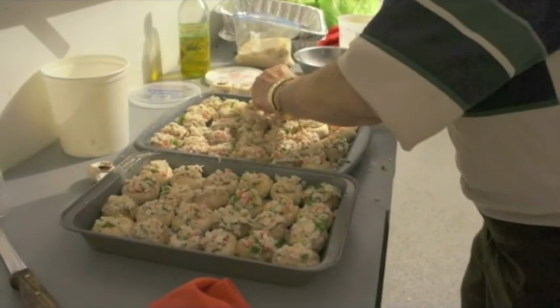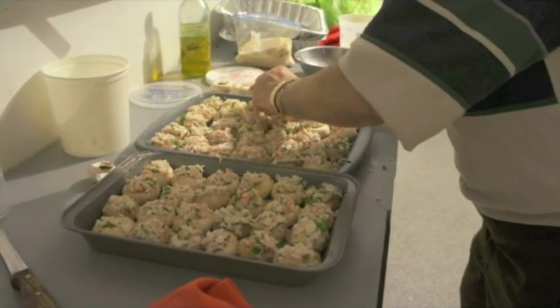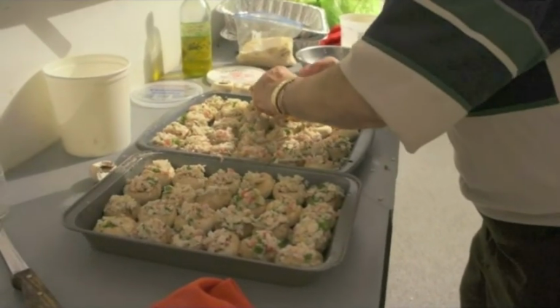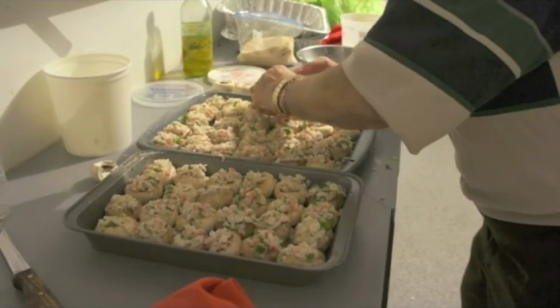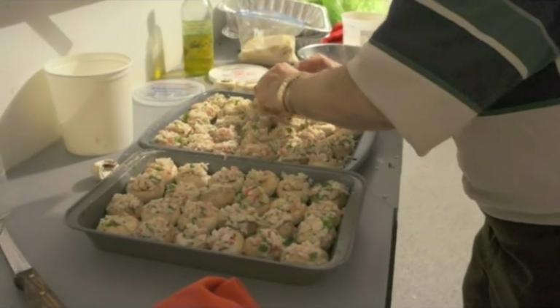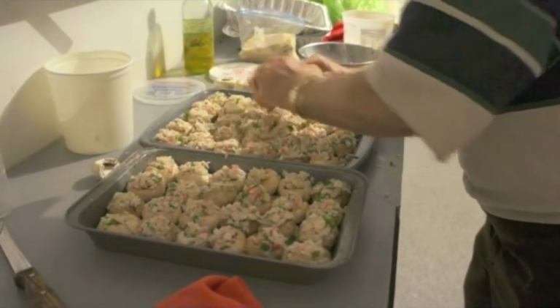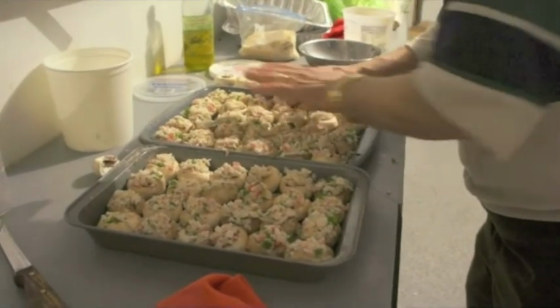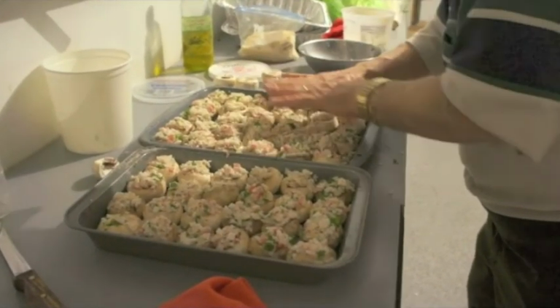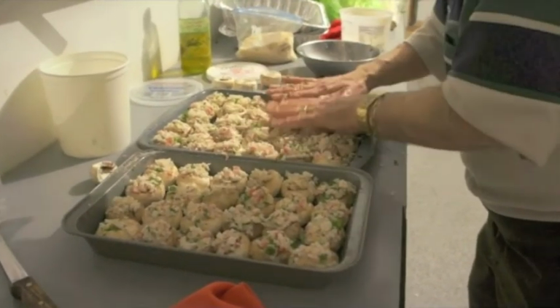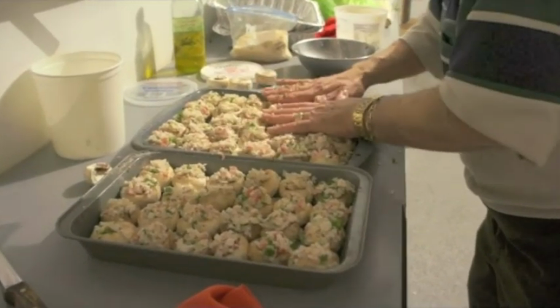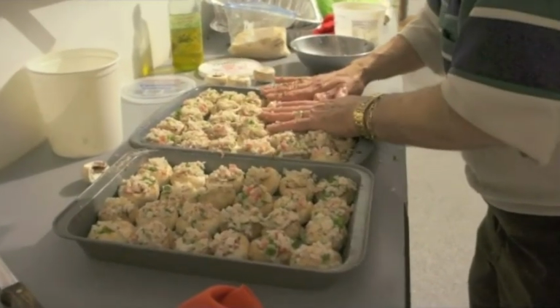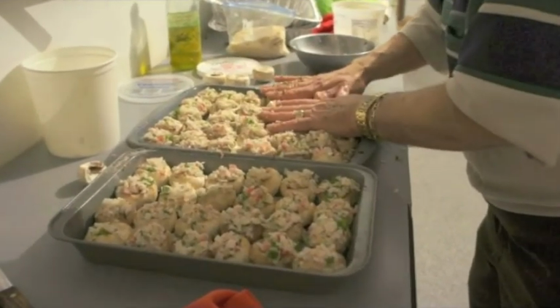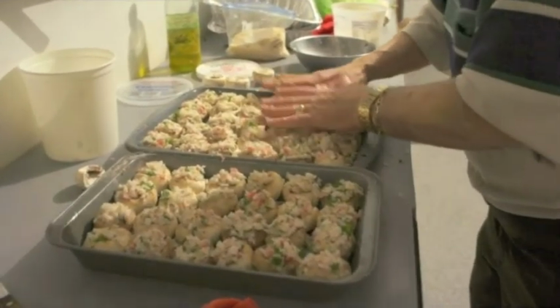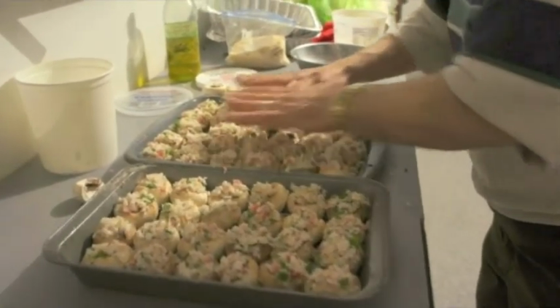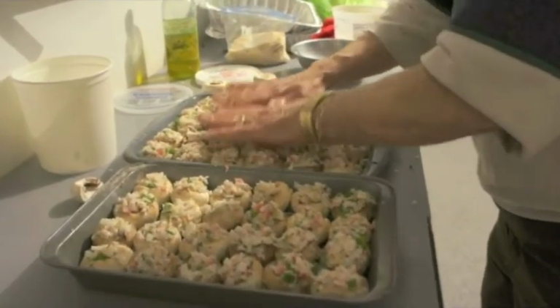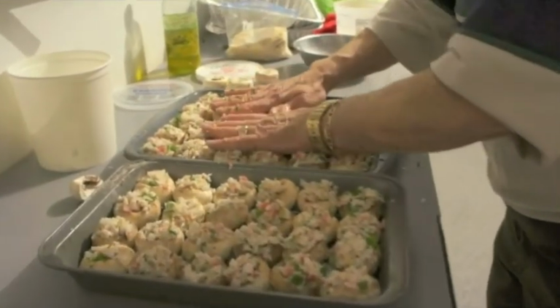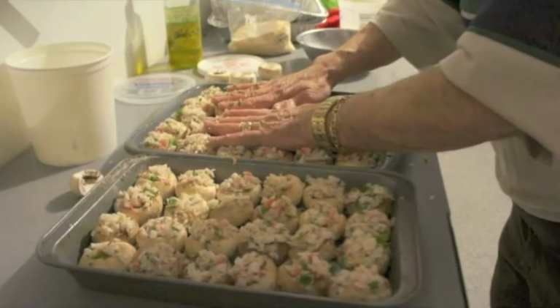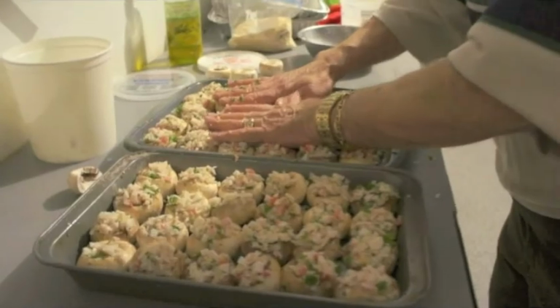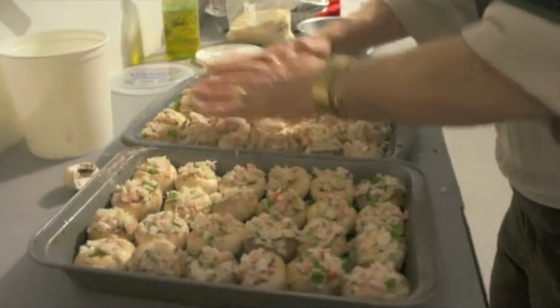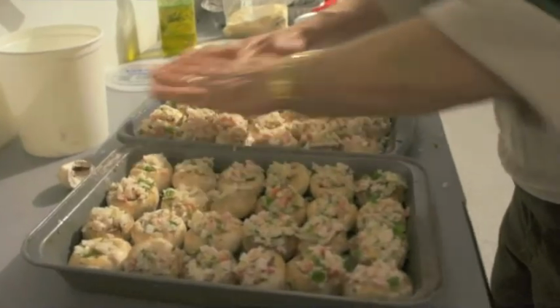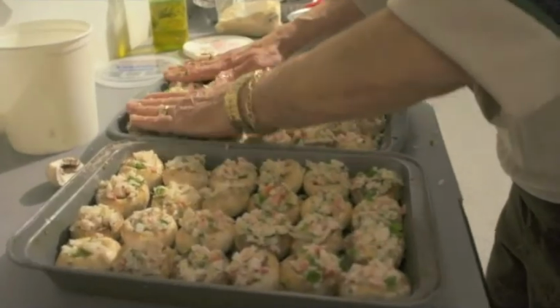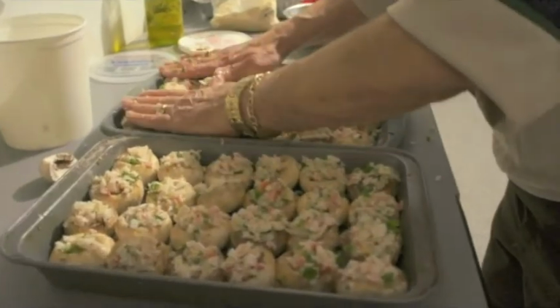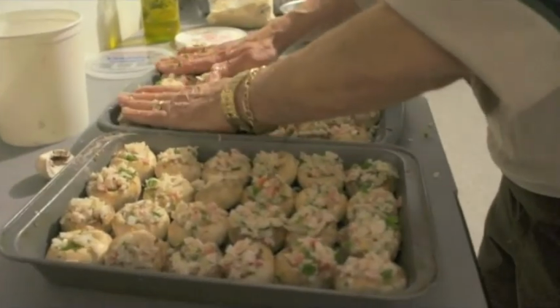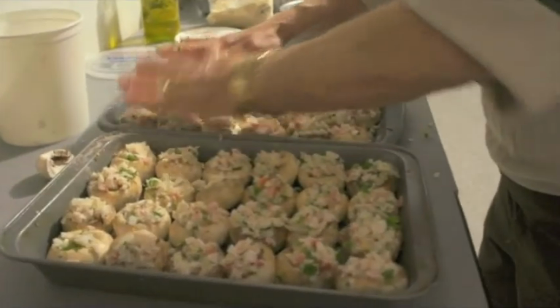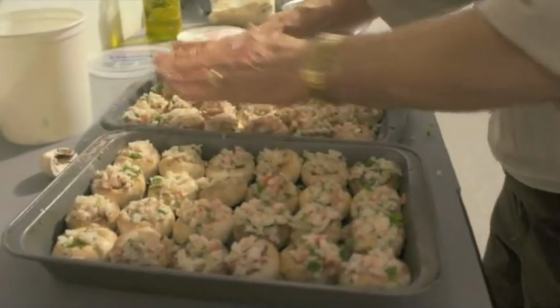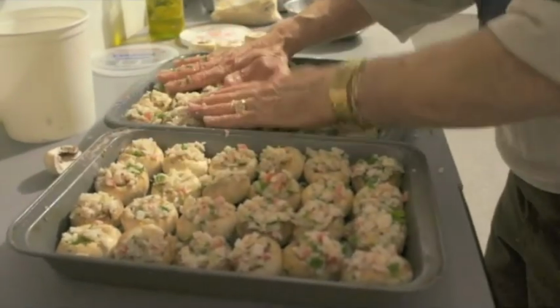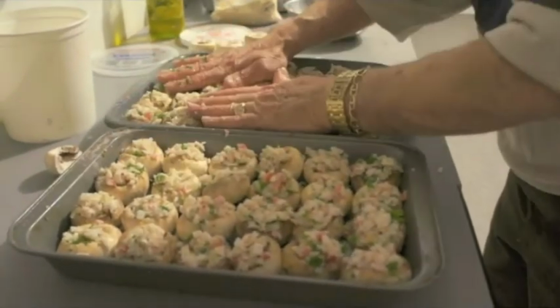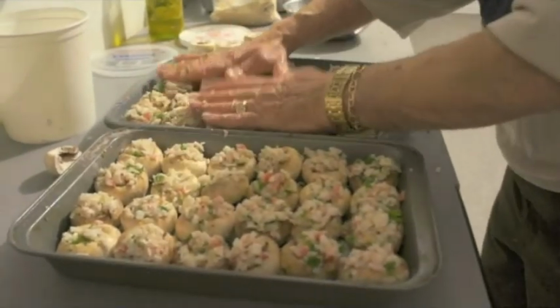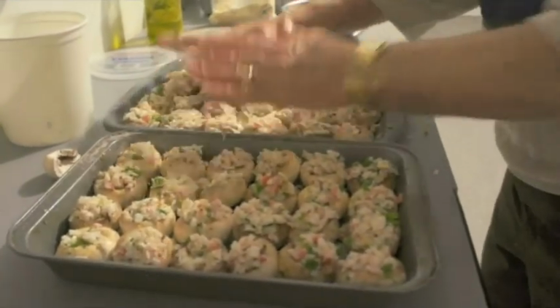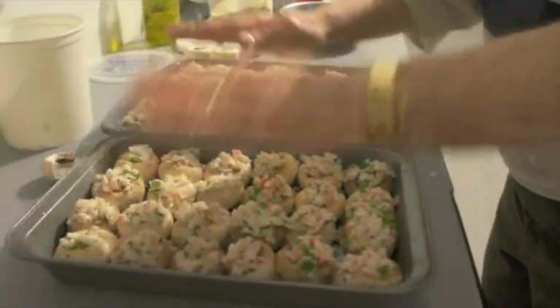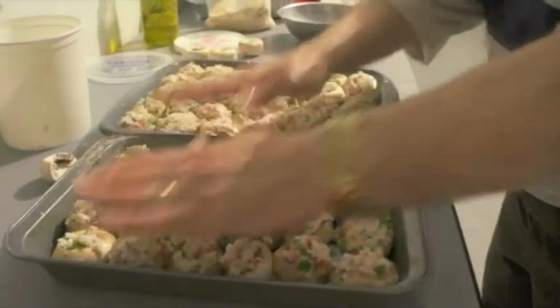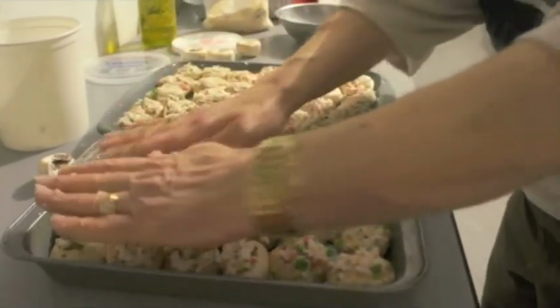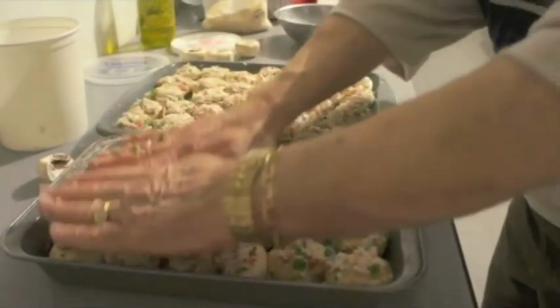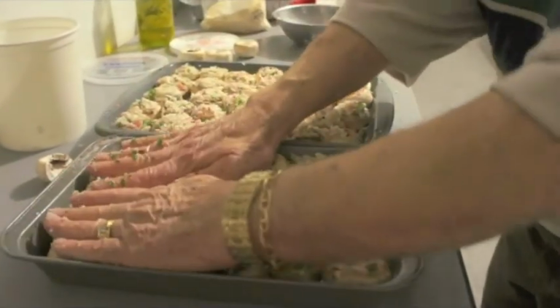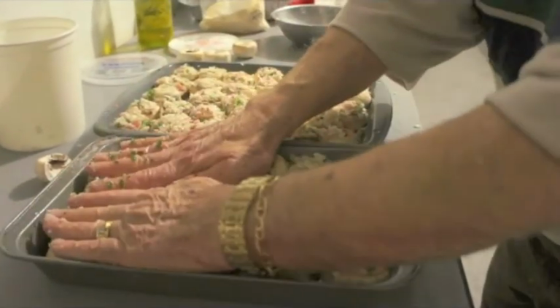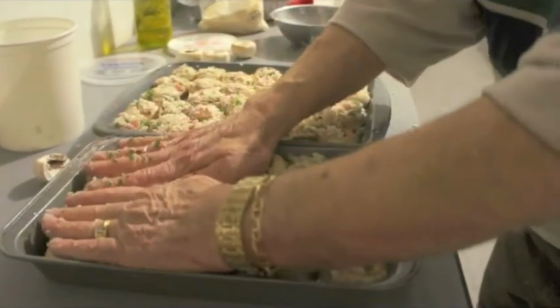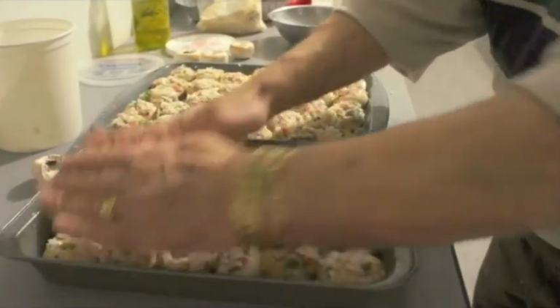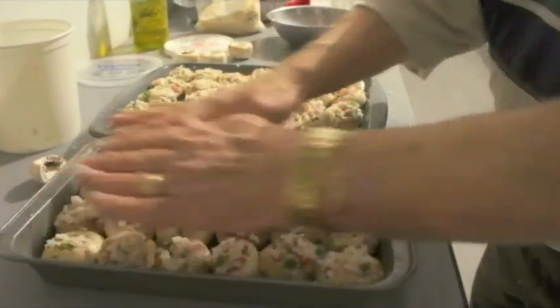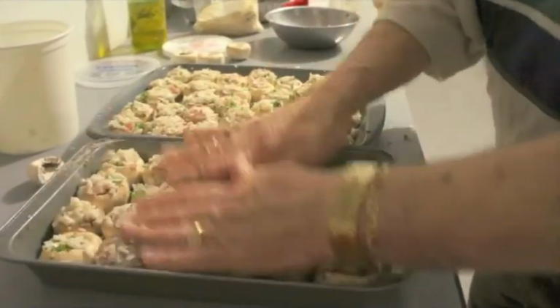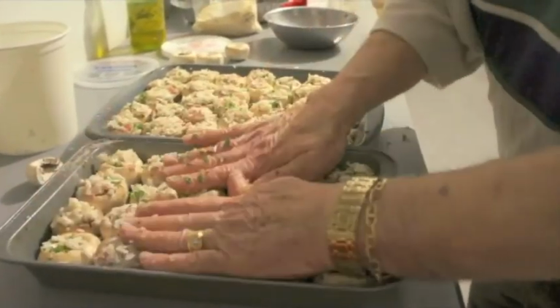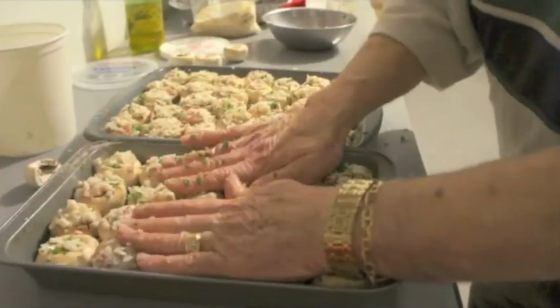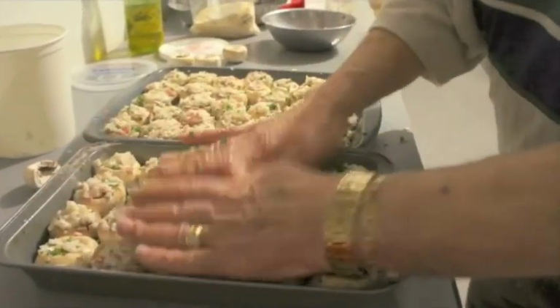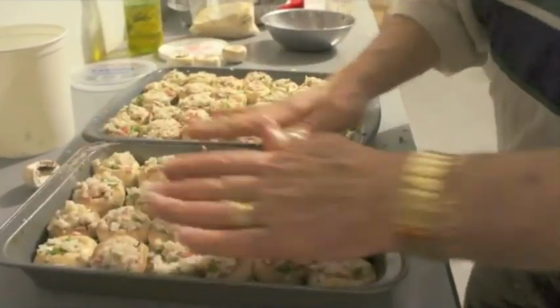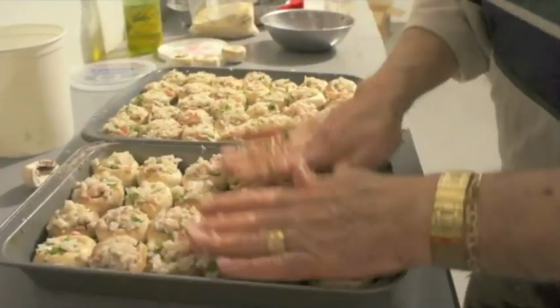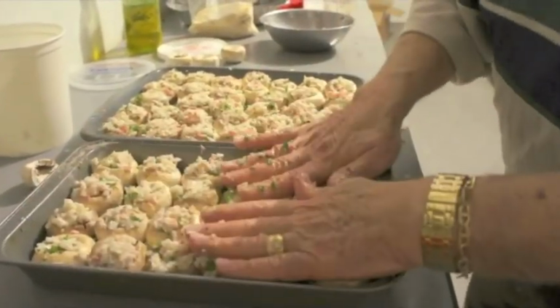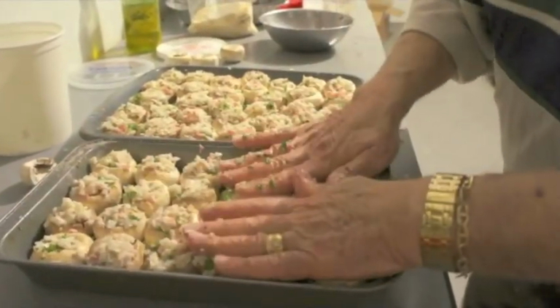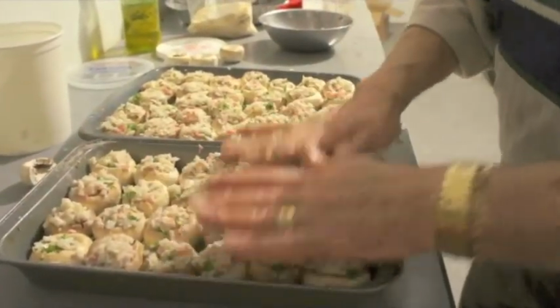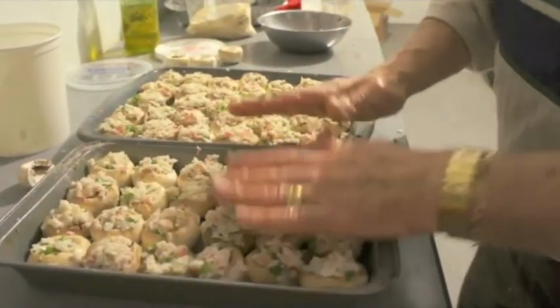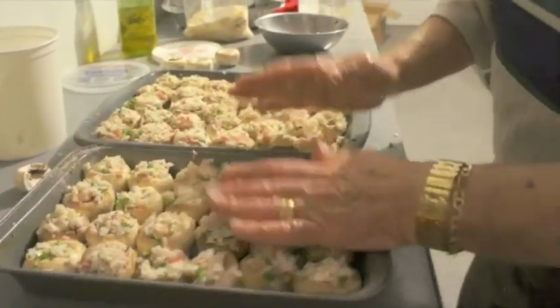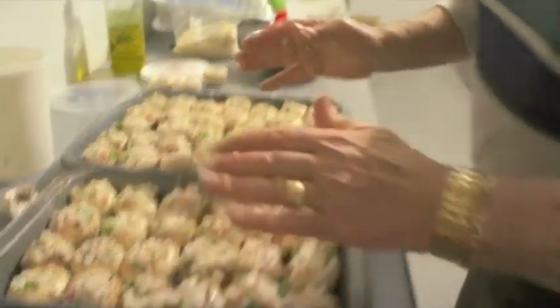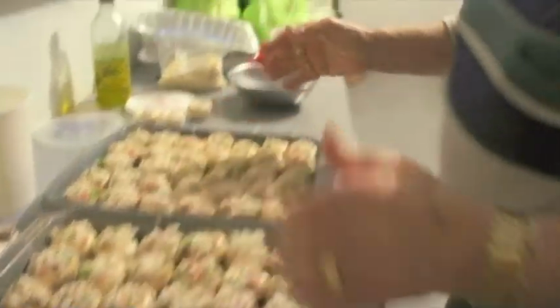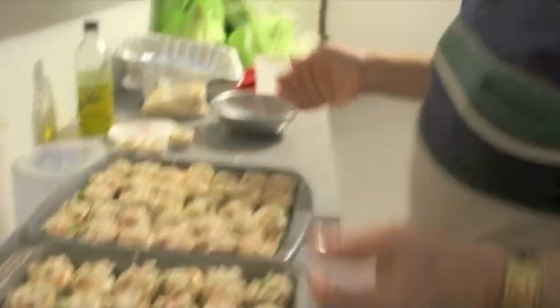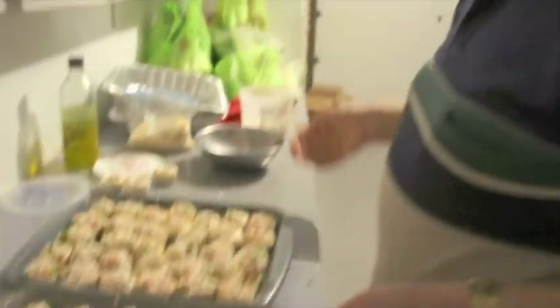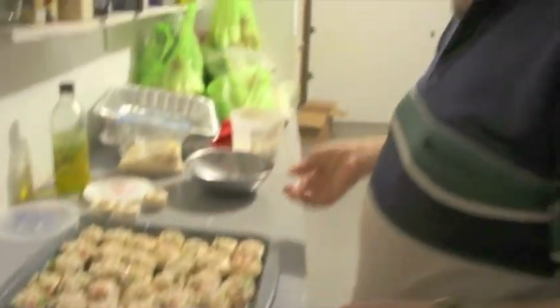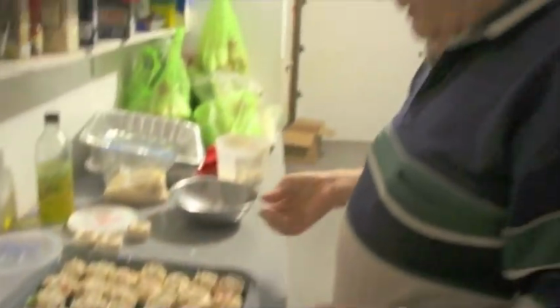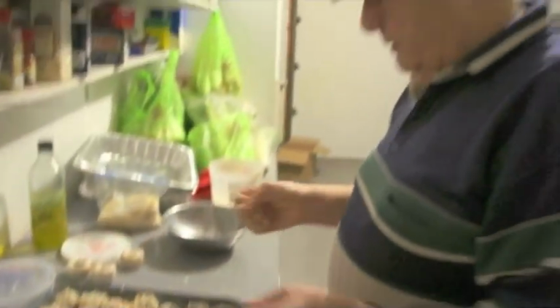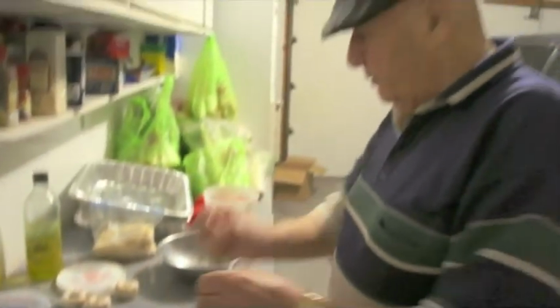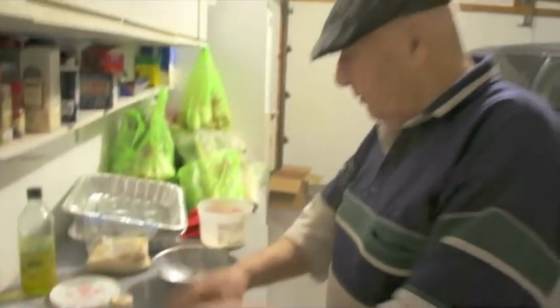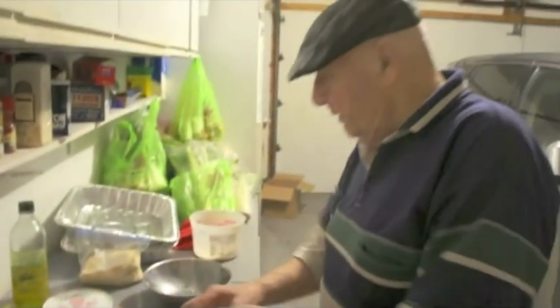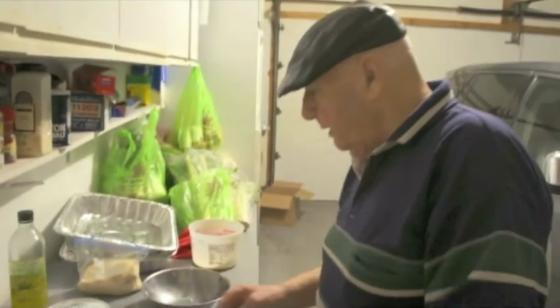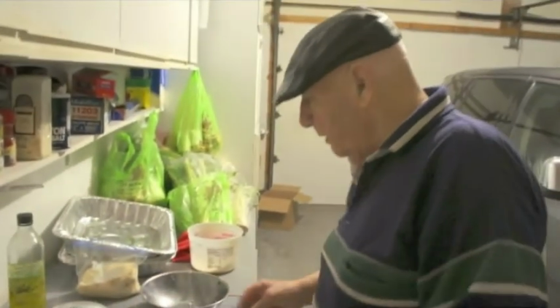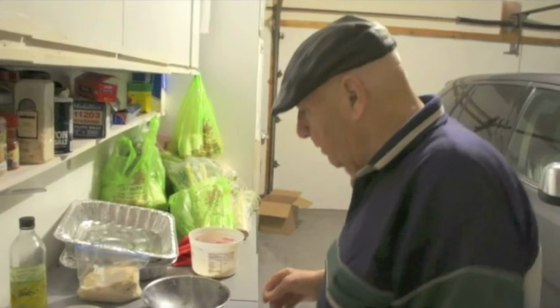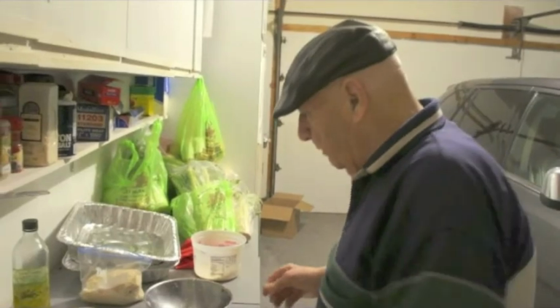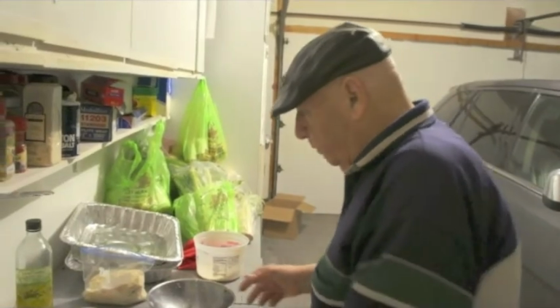So you got them all done? Yep. Let's go, ready to go.